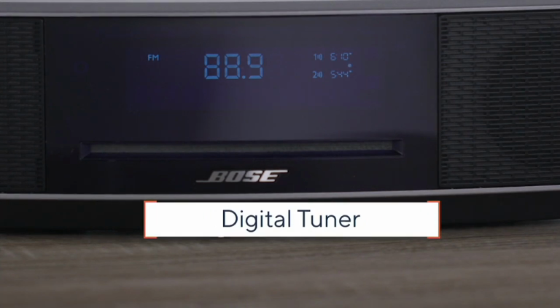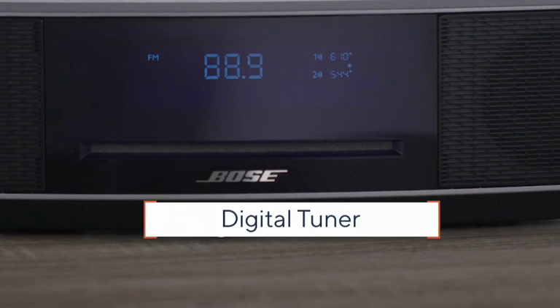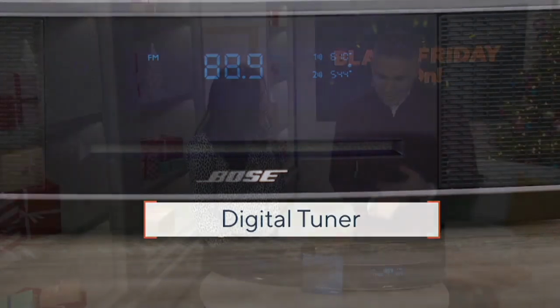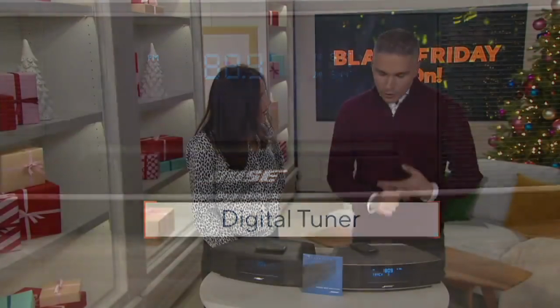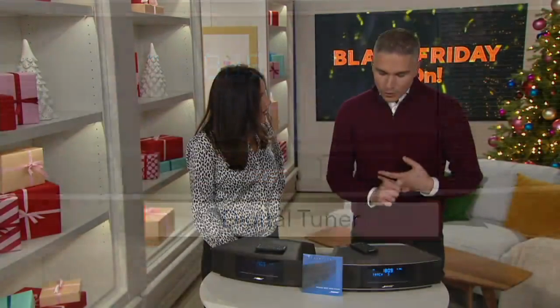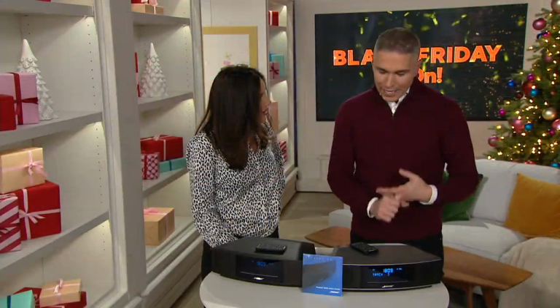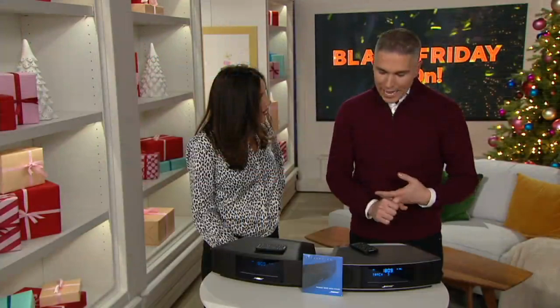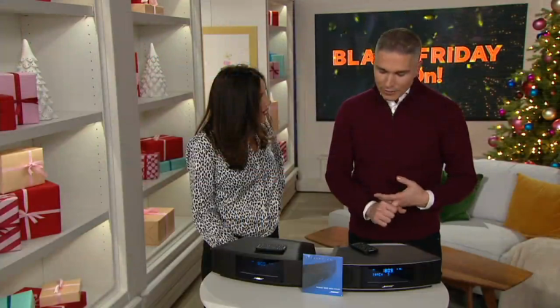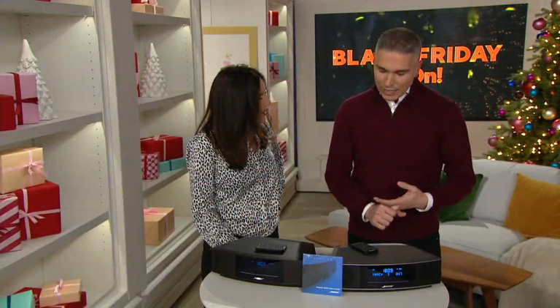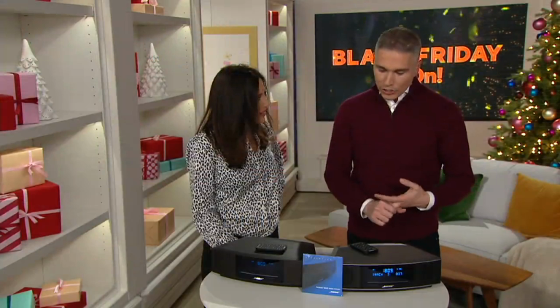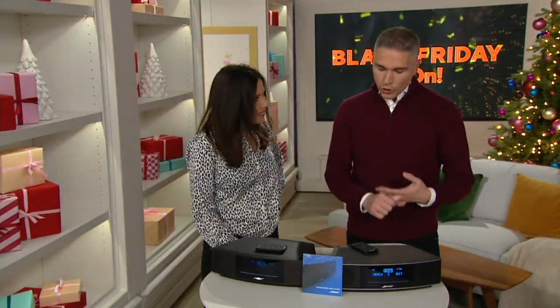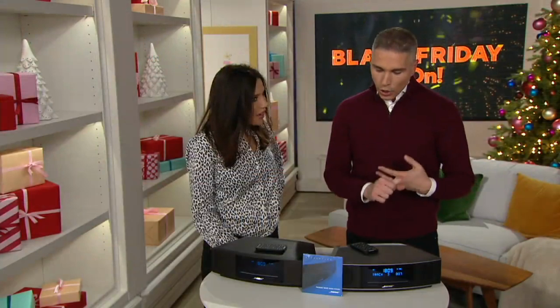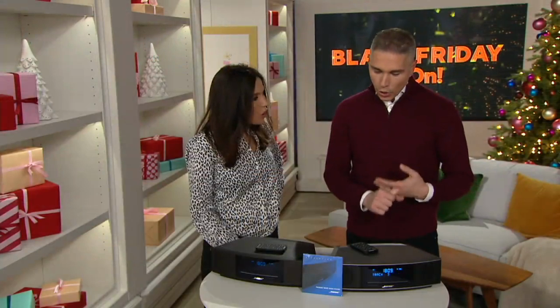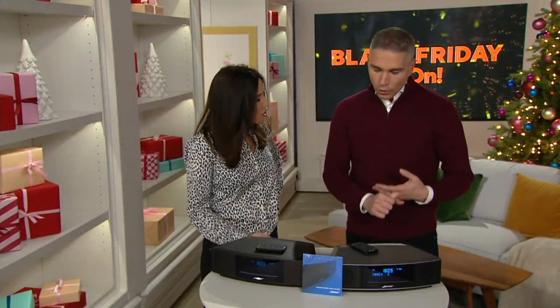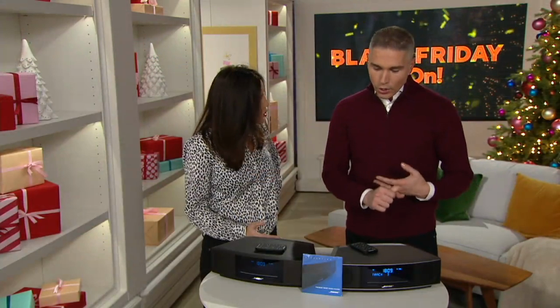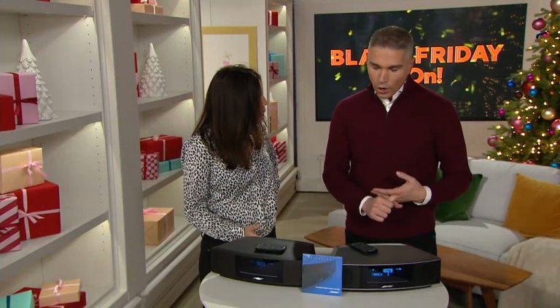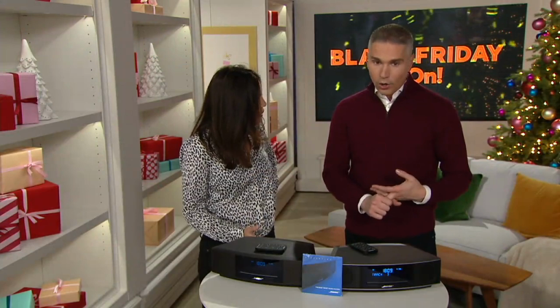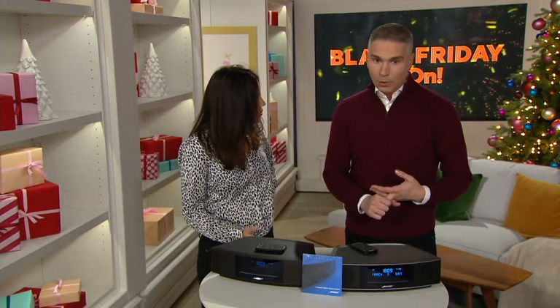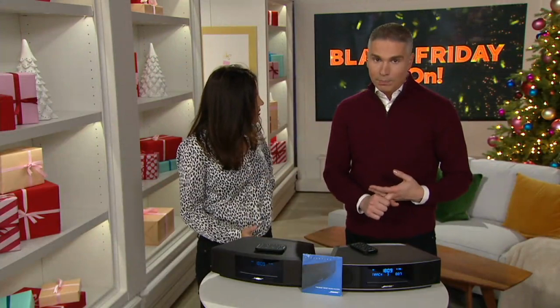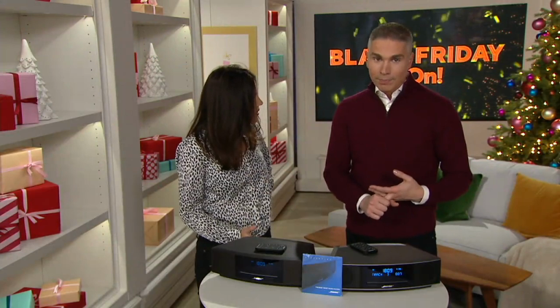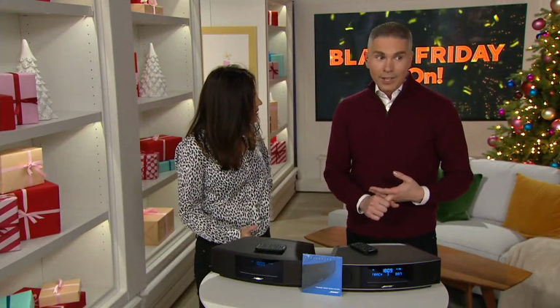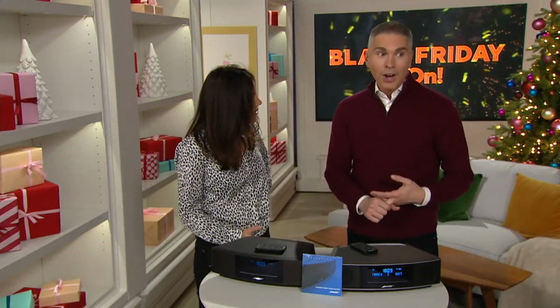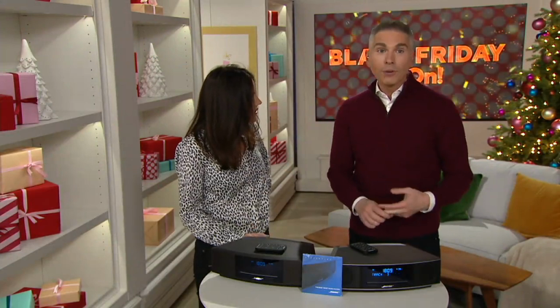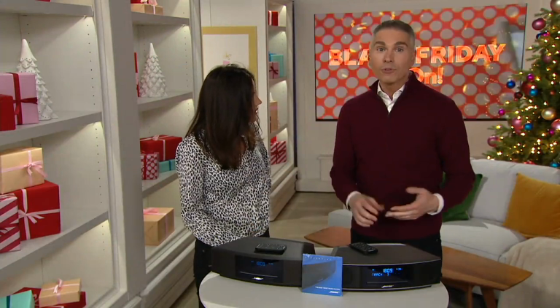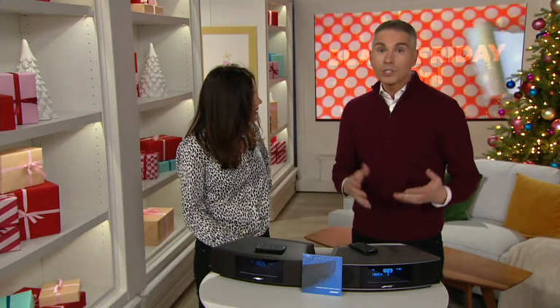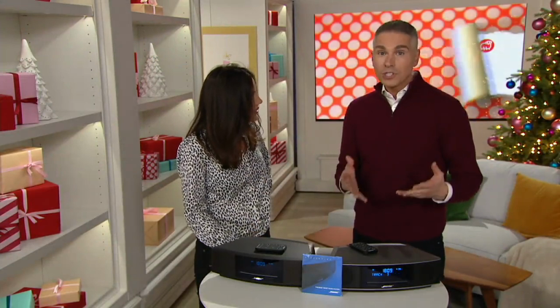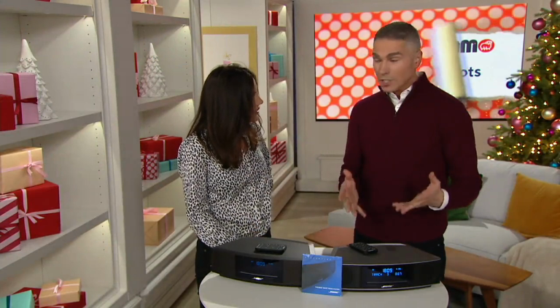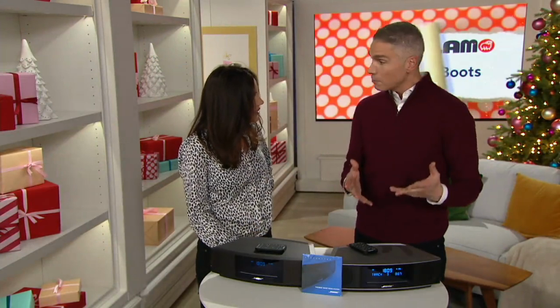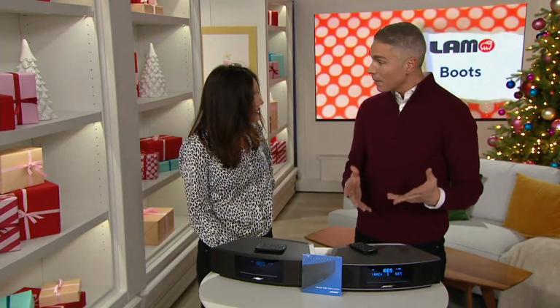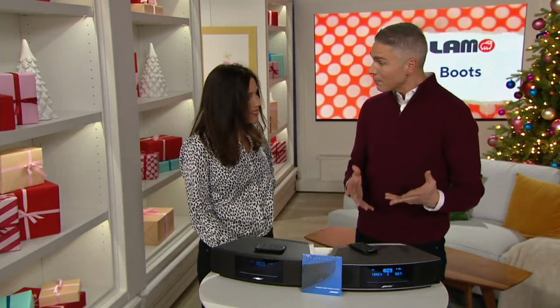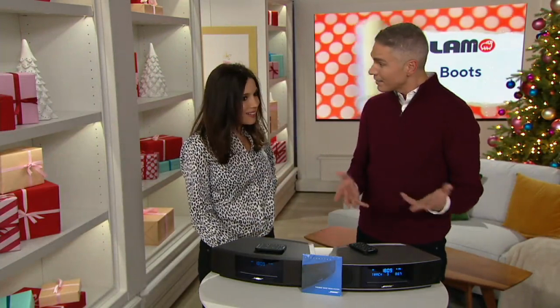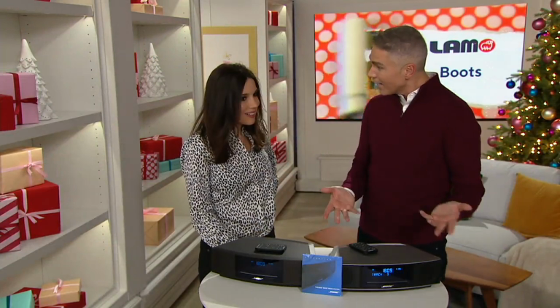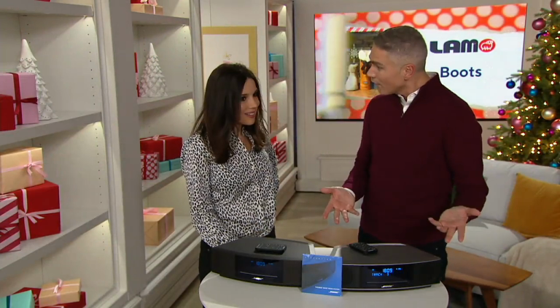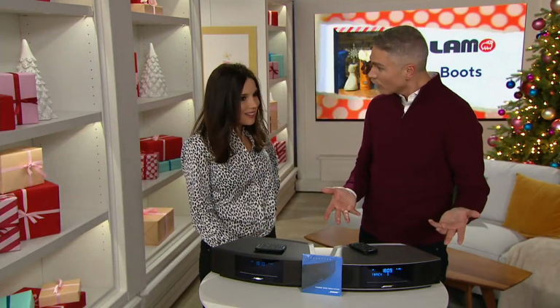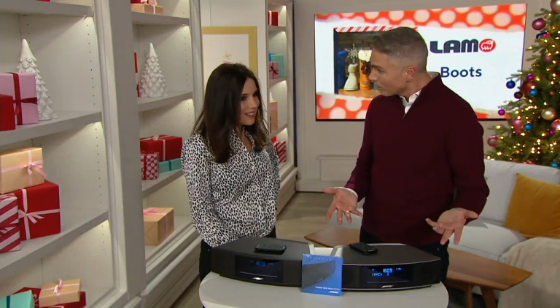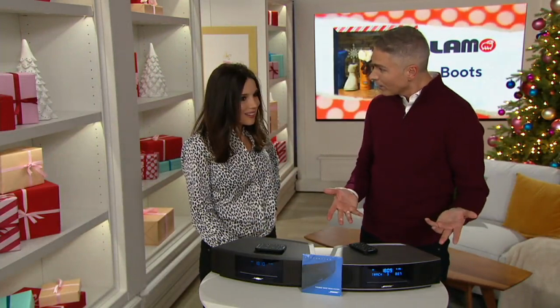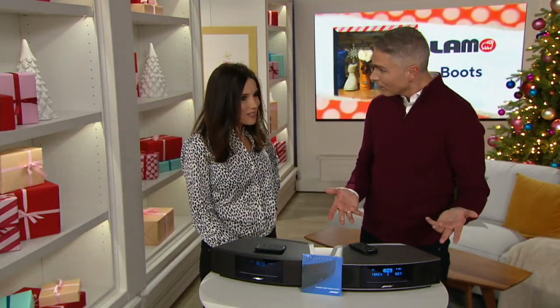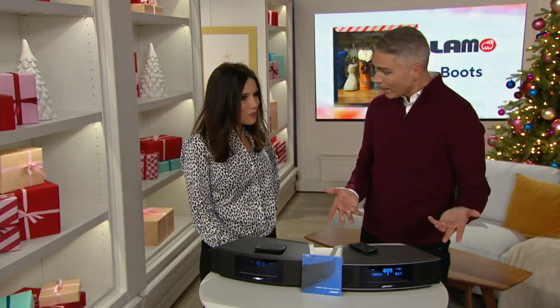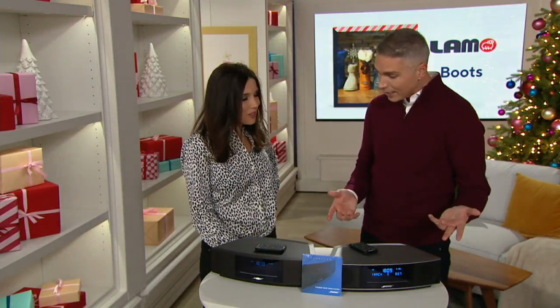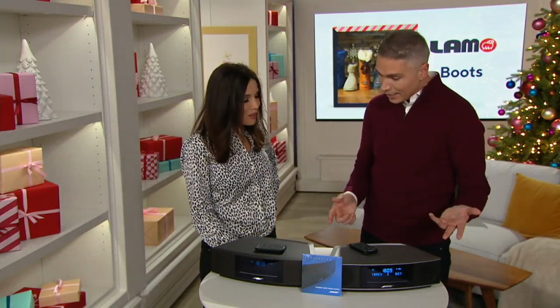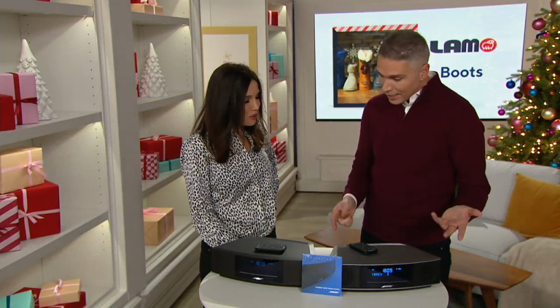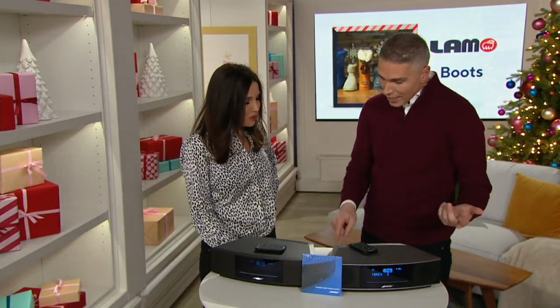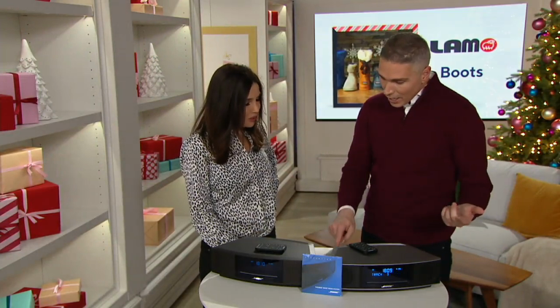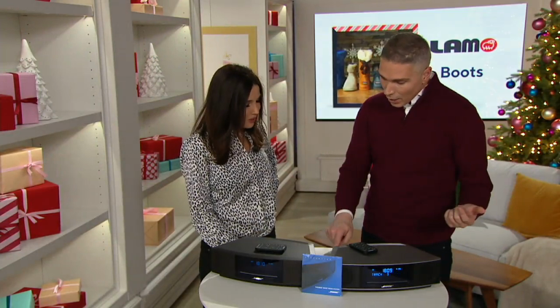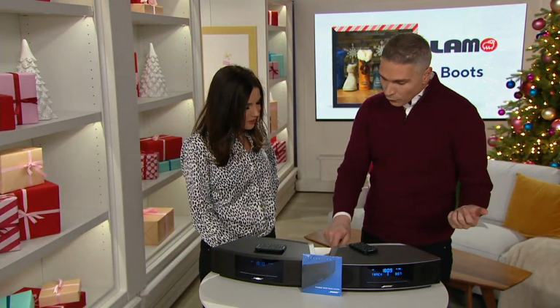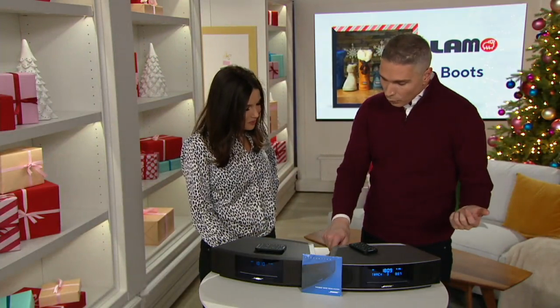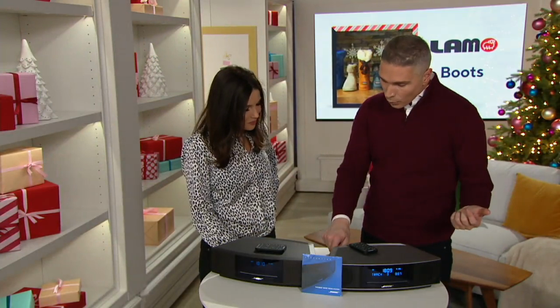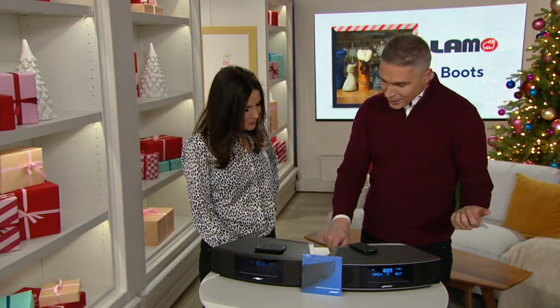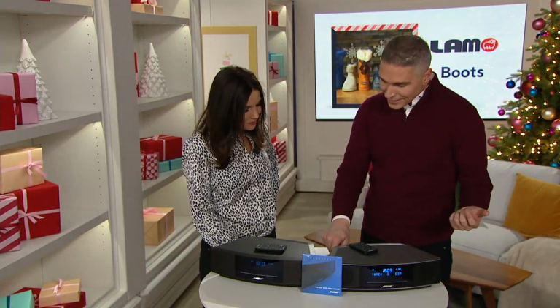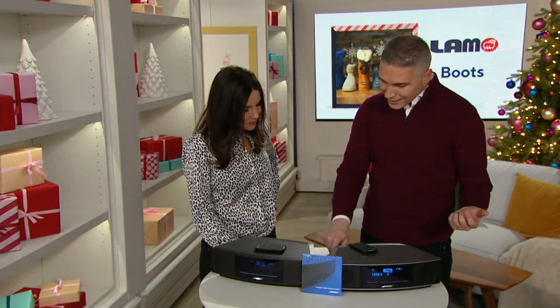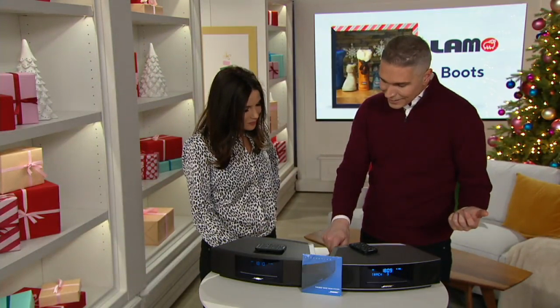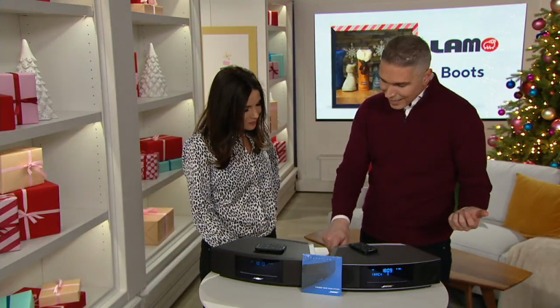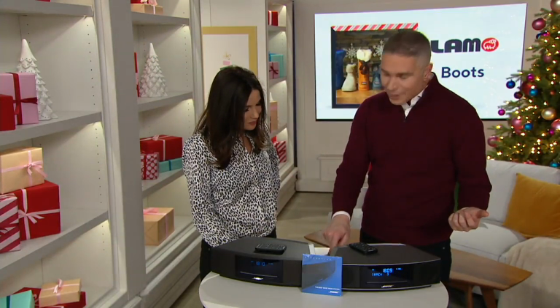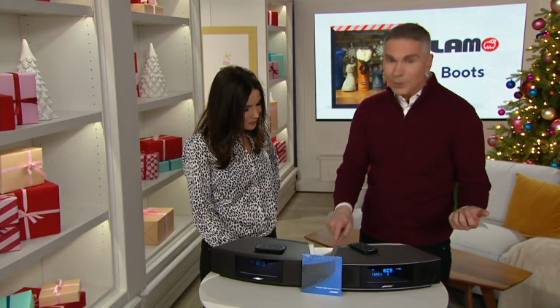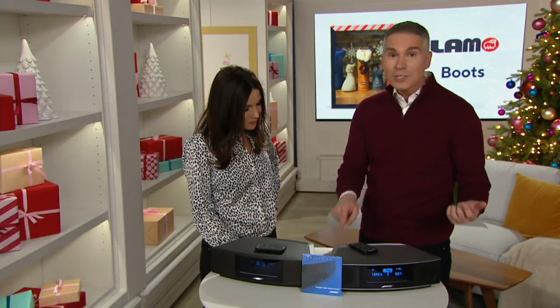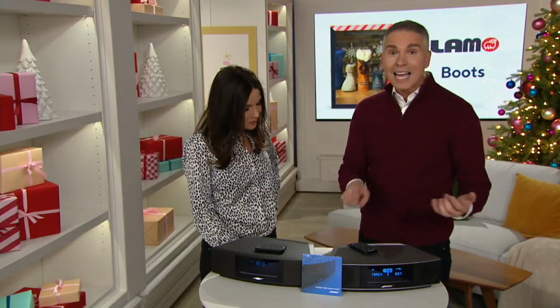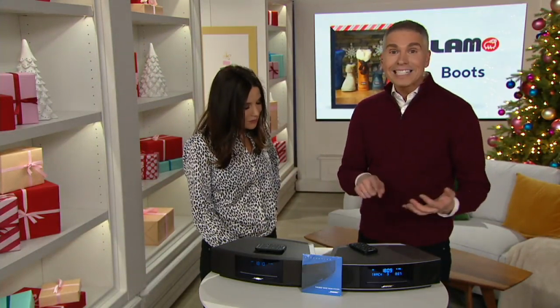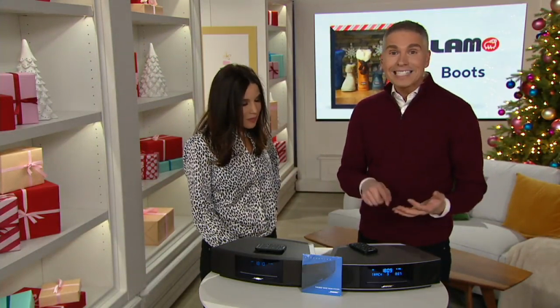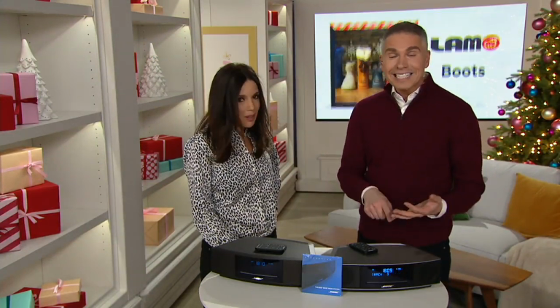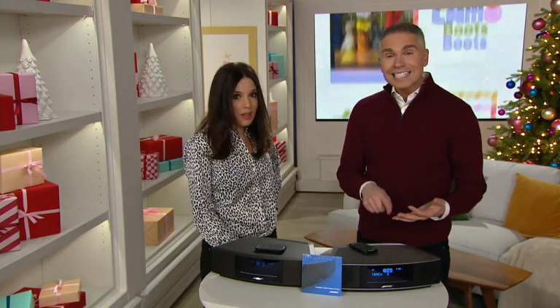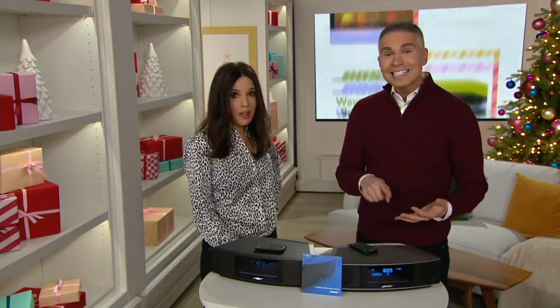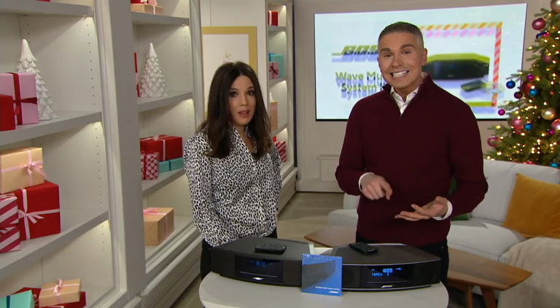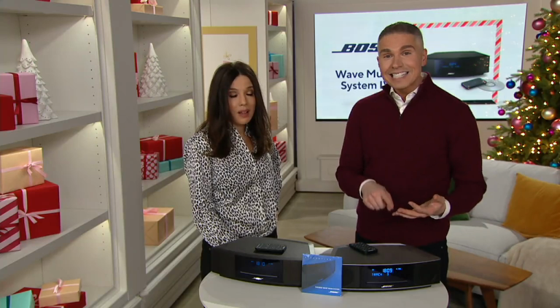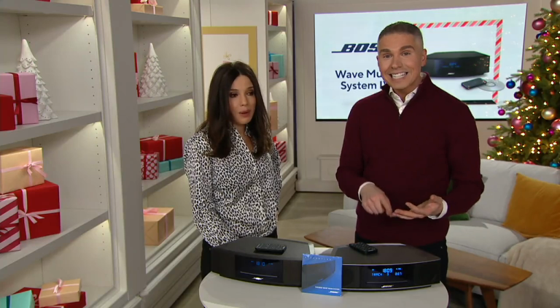Now you can have it in your own home for six payments of $46.66. It's really cool.